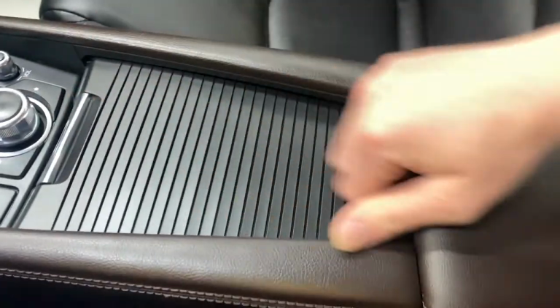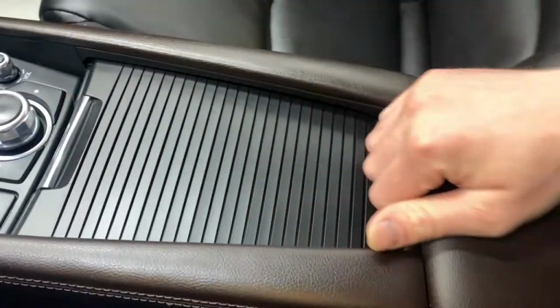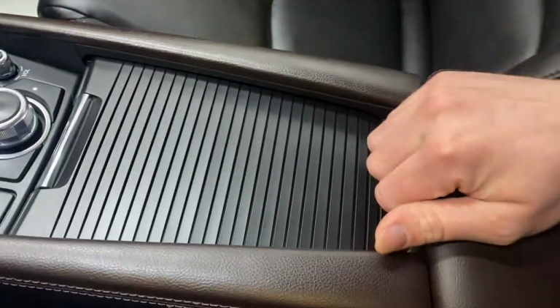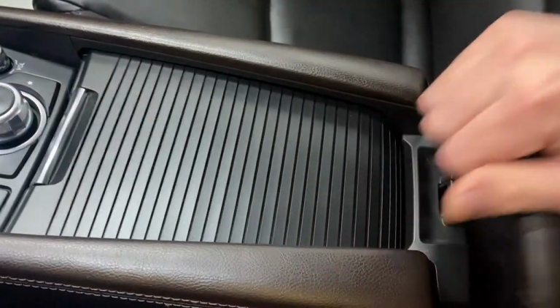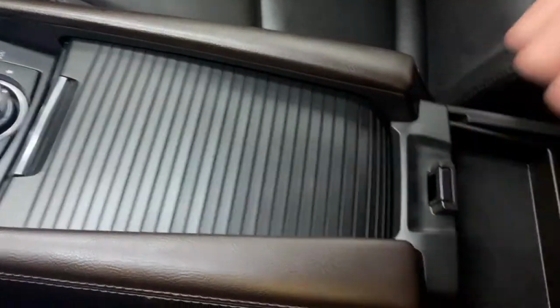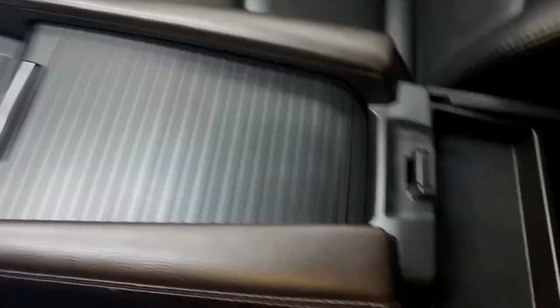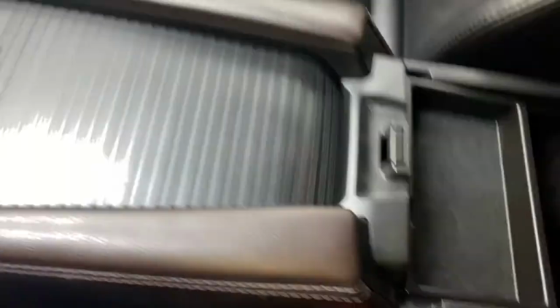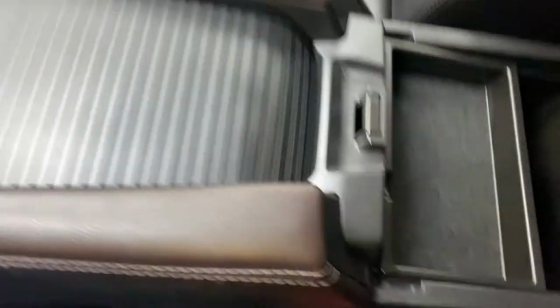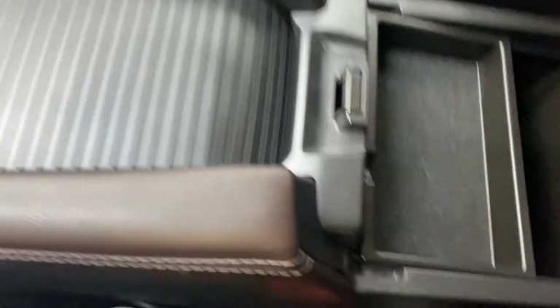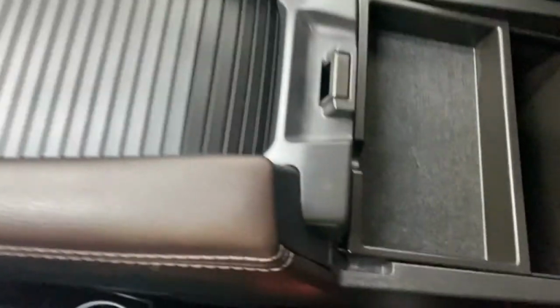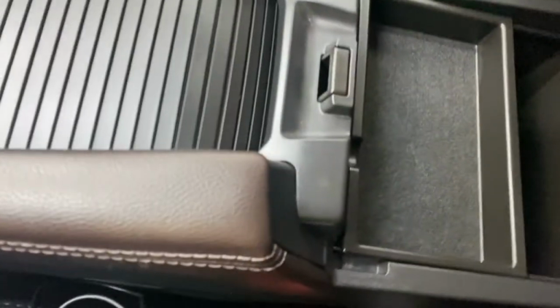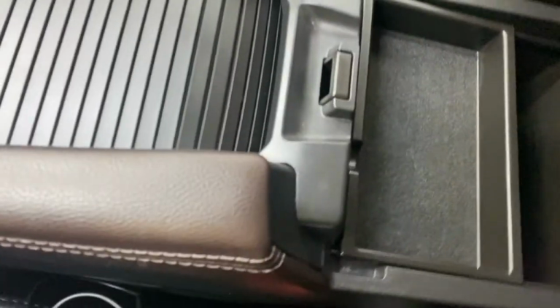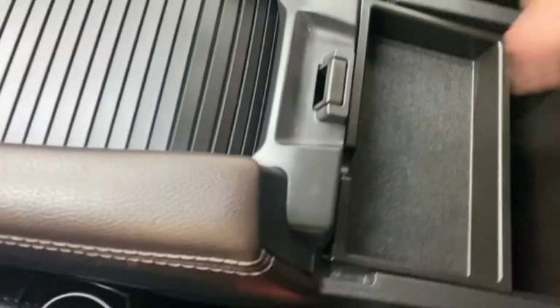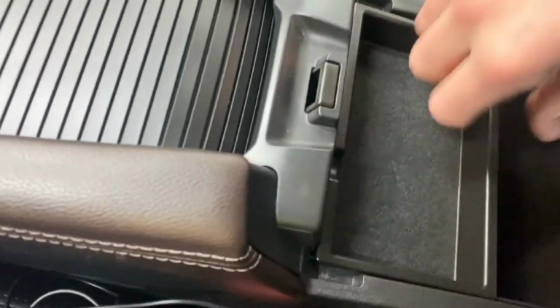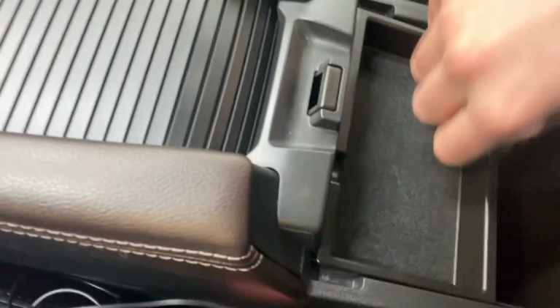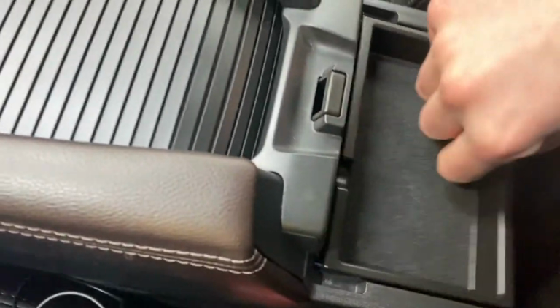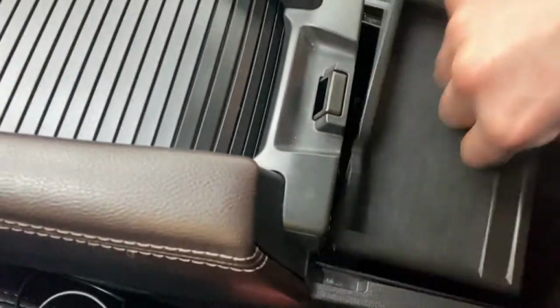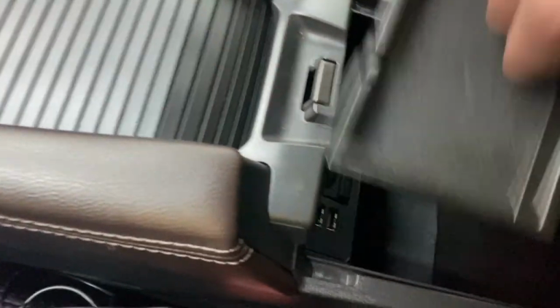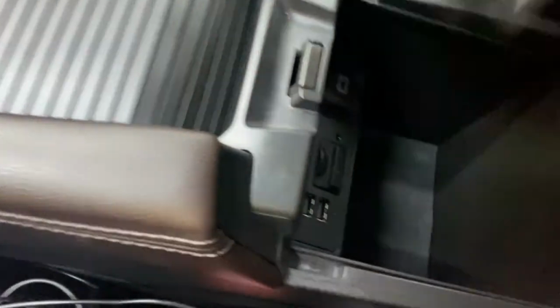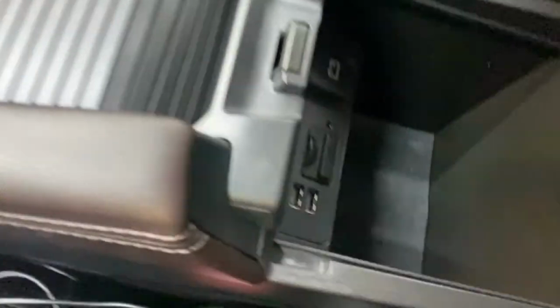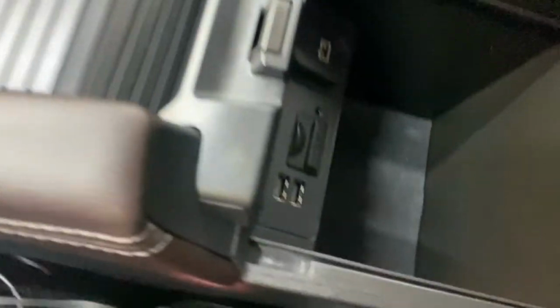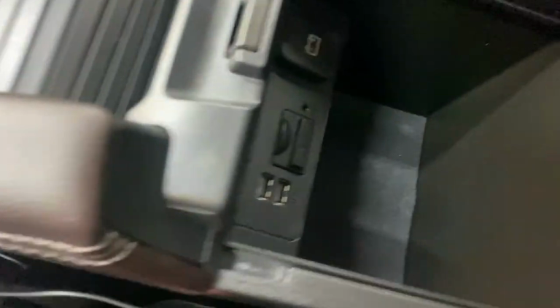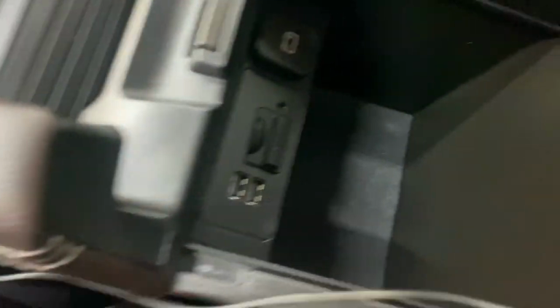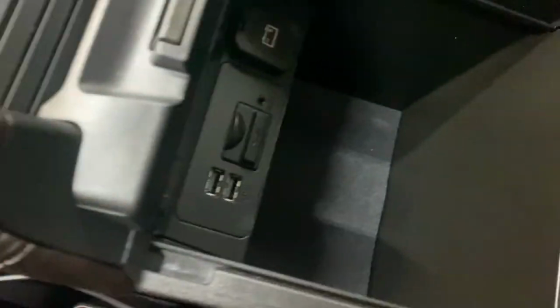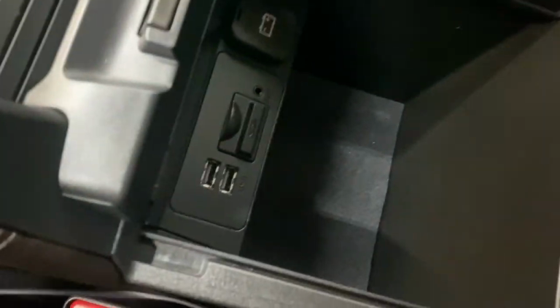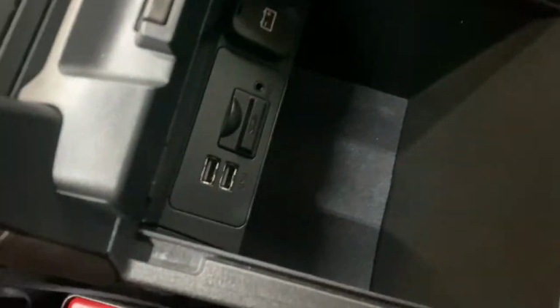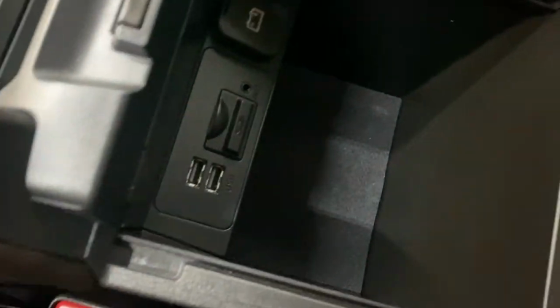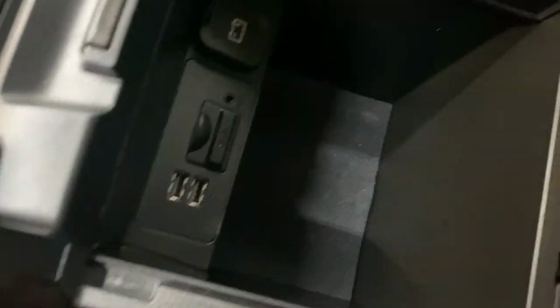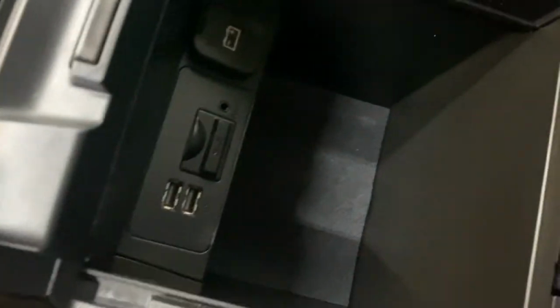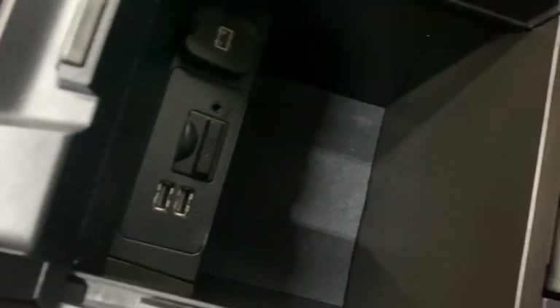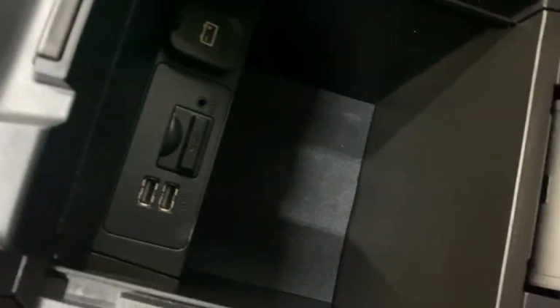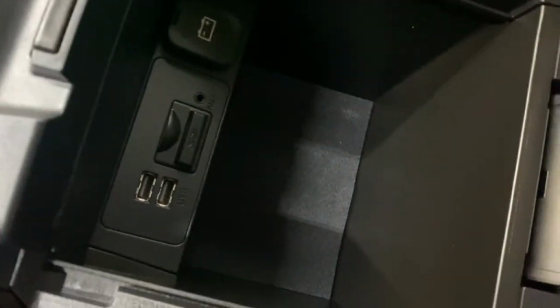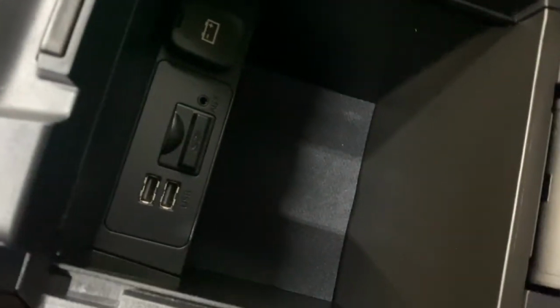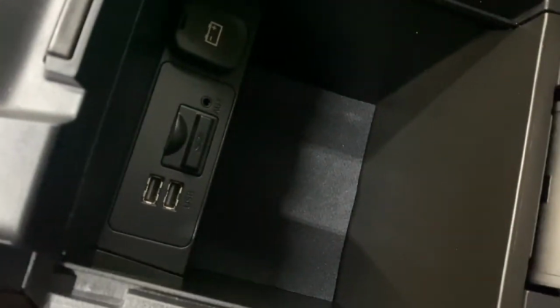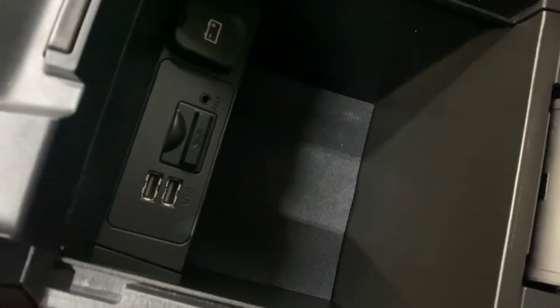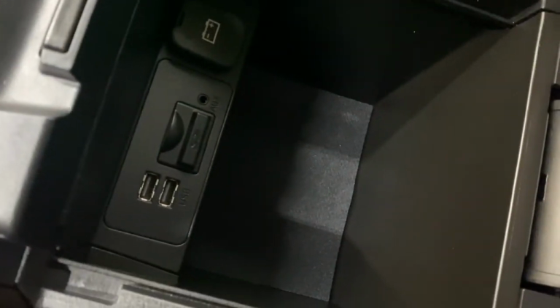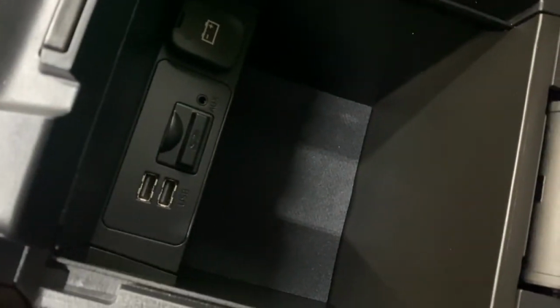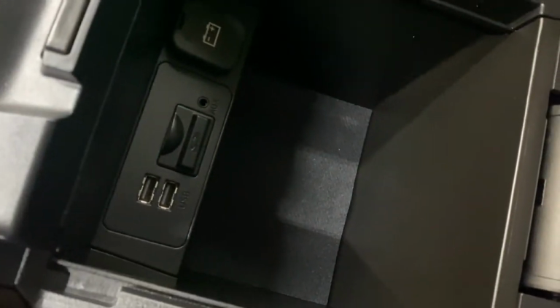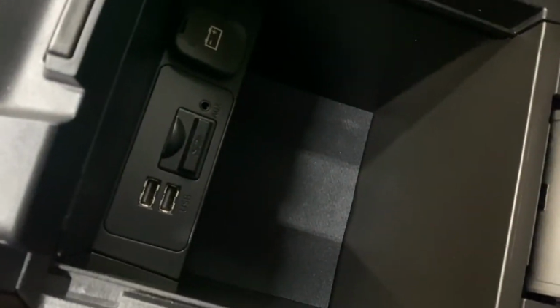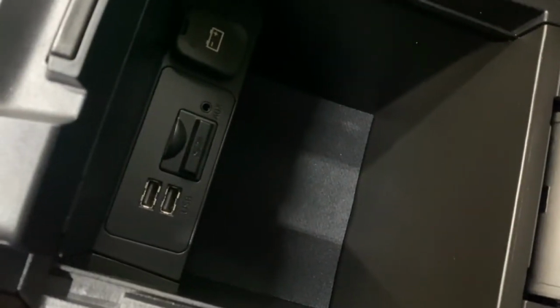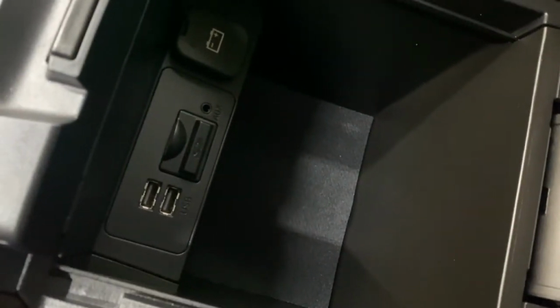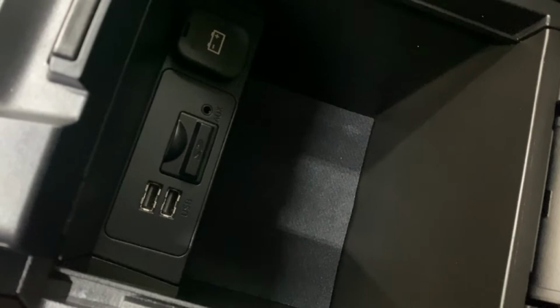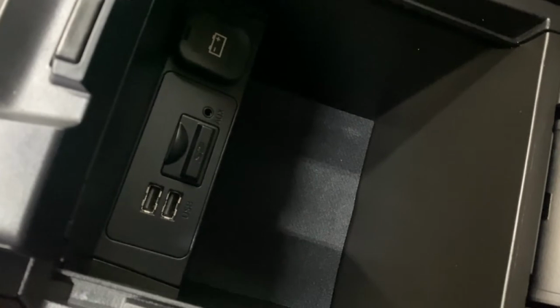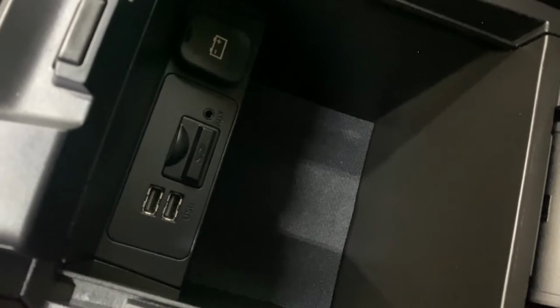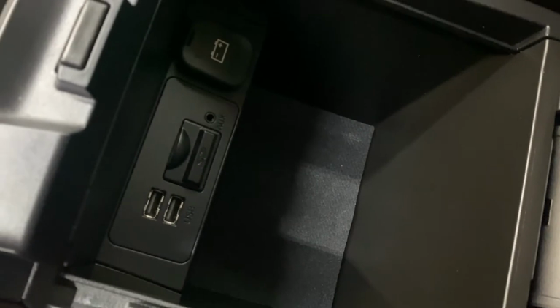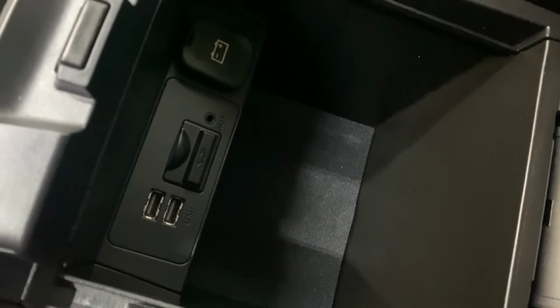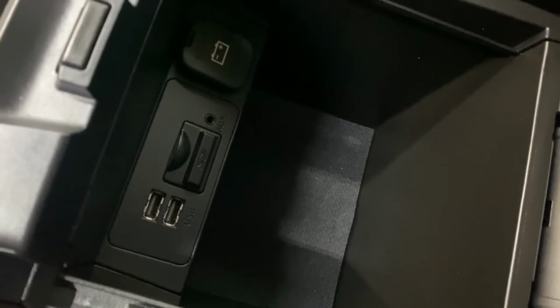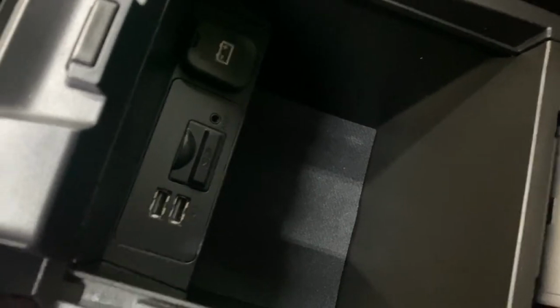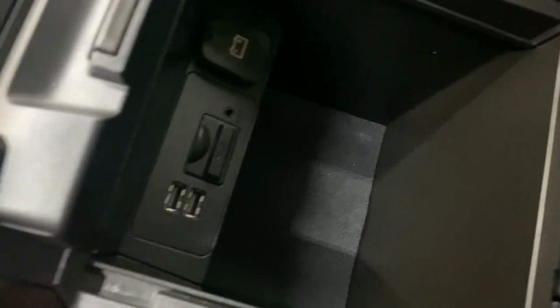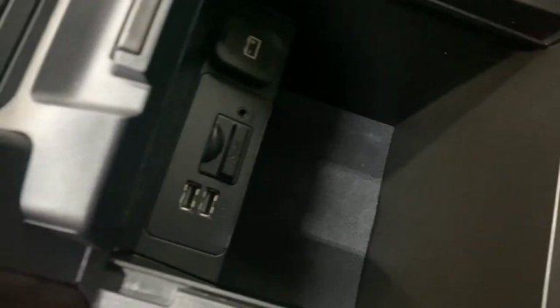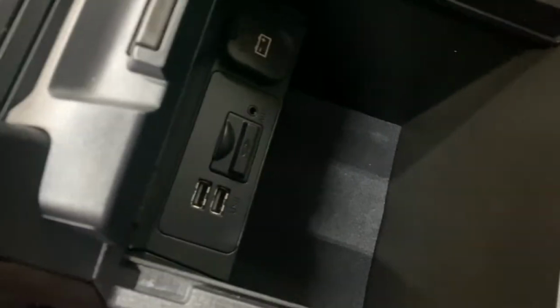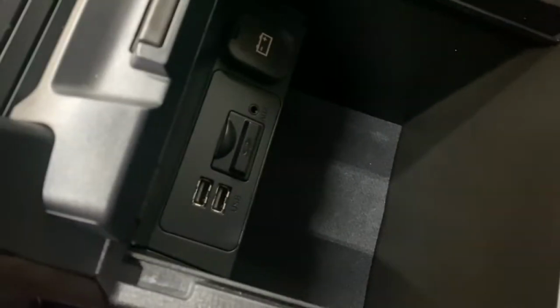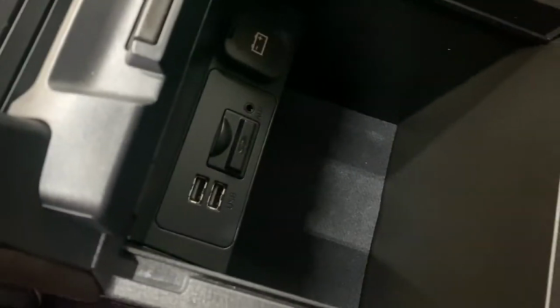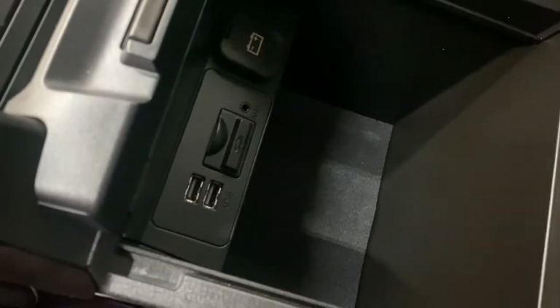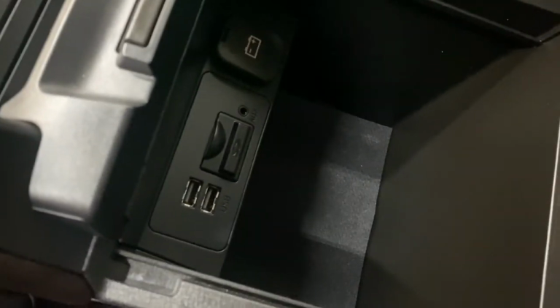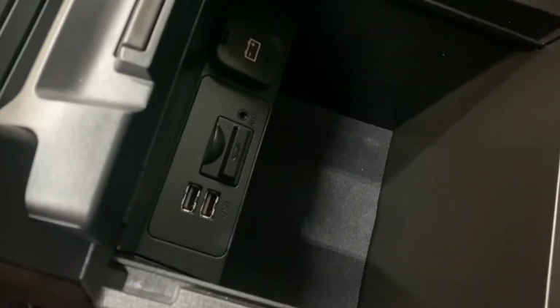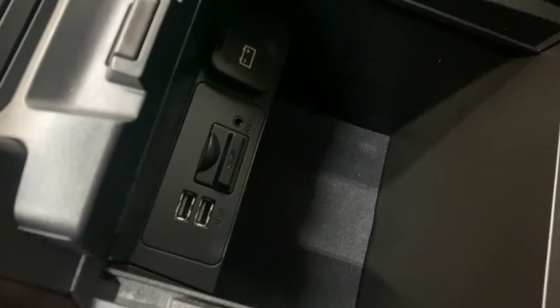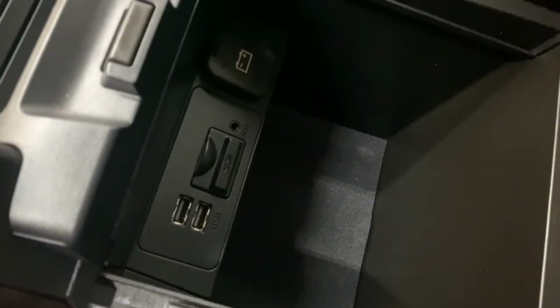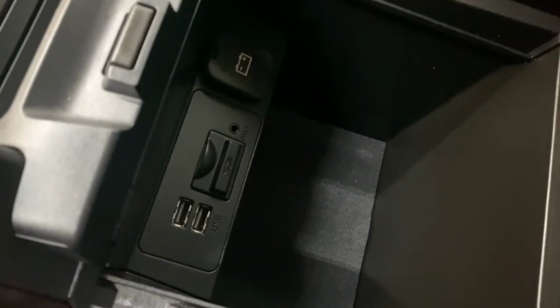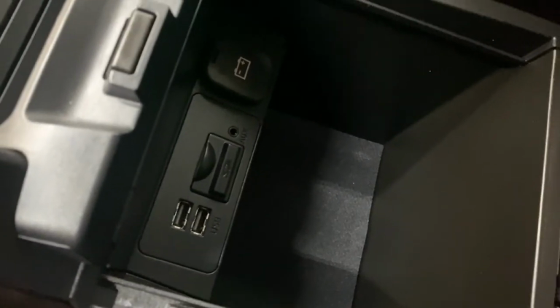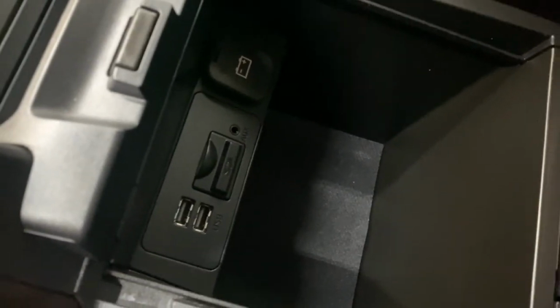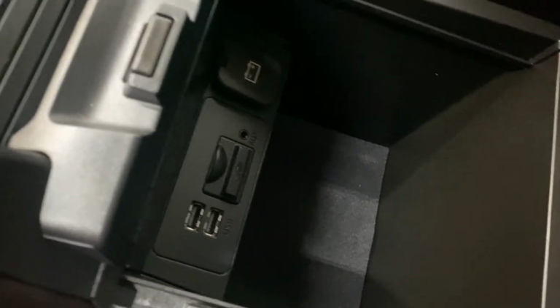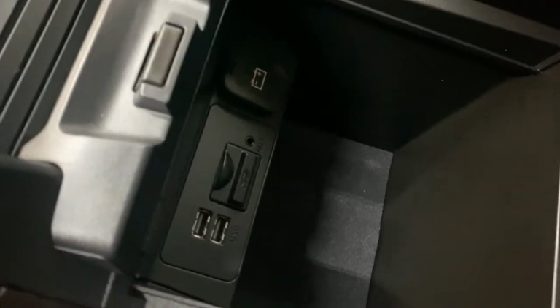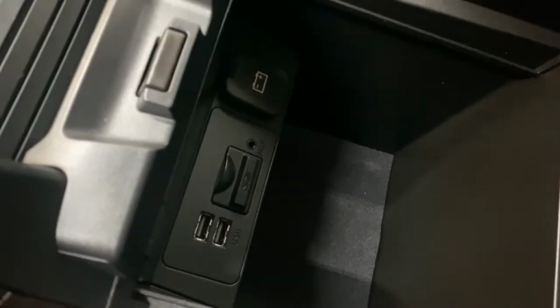Moving to the center console, this is where you can find your USB and auxiliary inputs, as well as your SD card slot if you want to get your navigation.